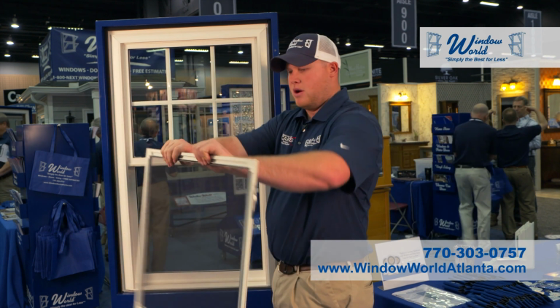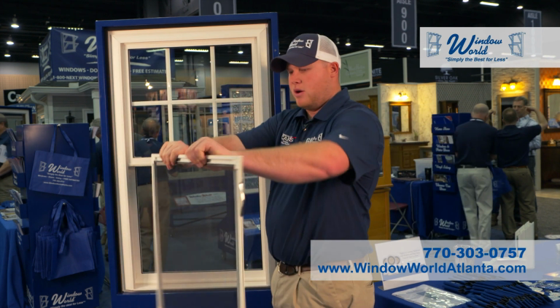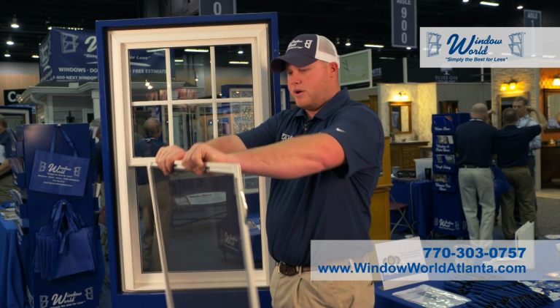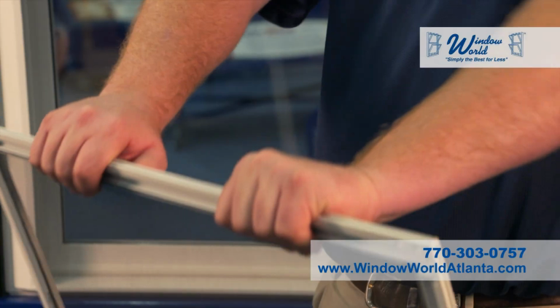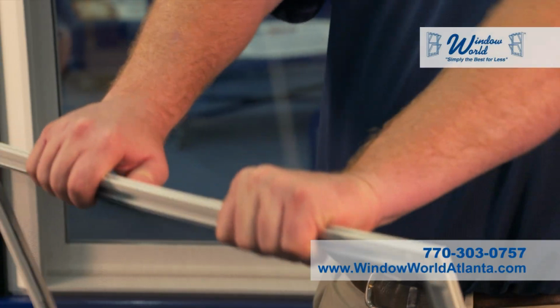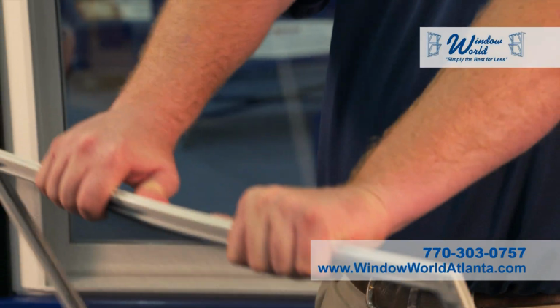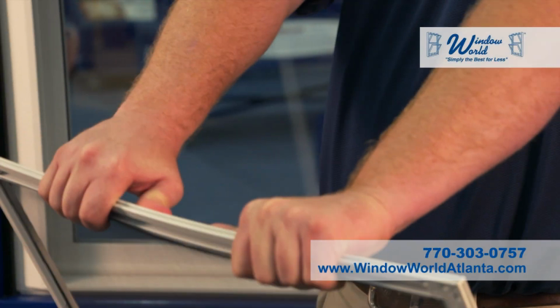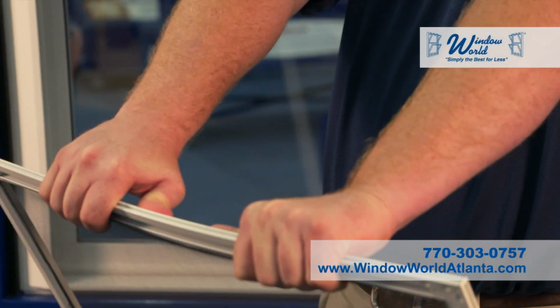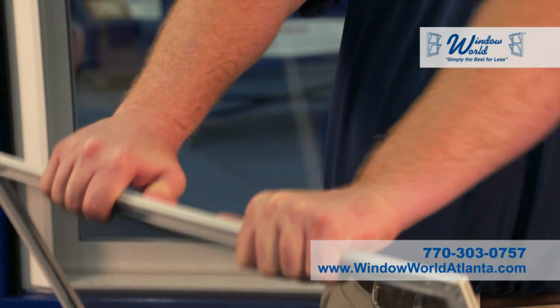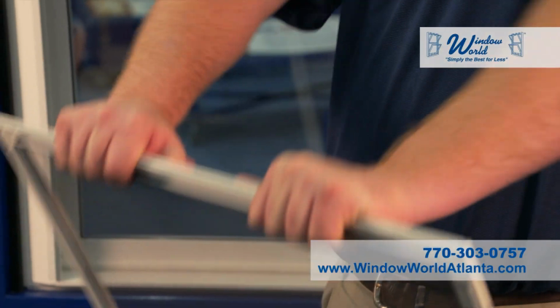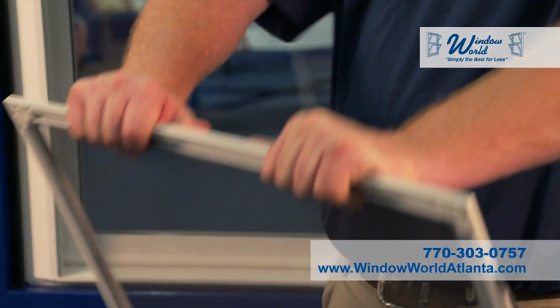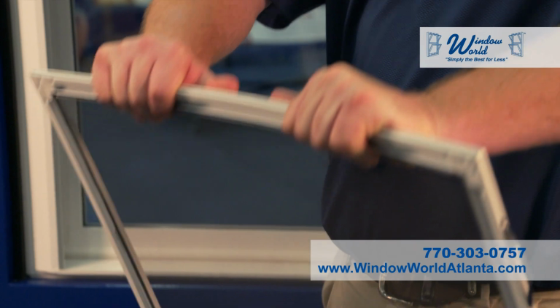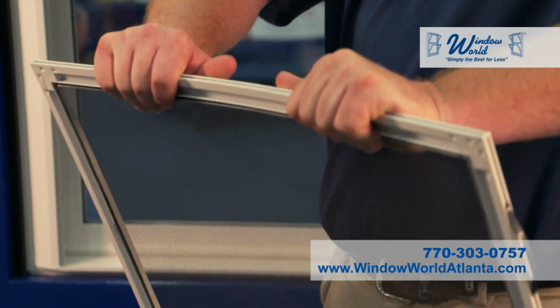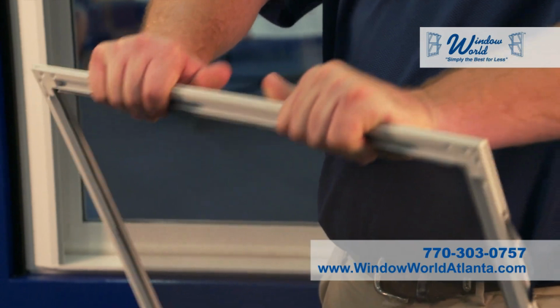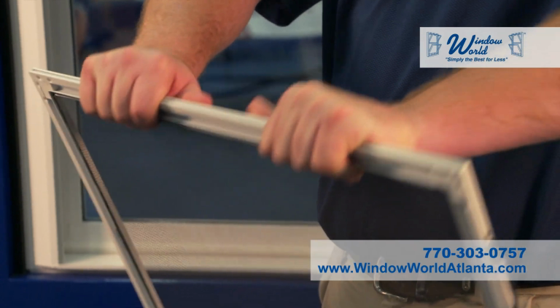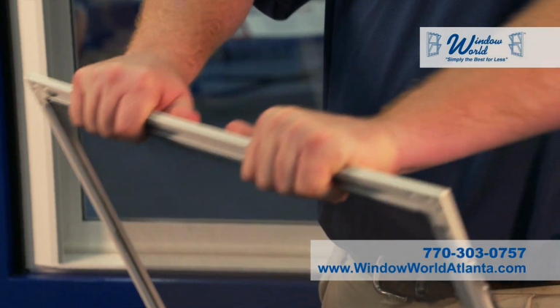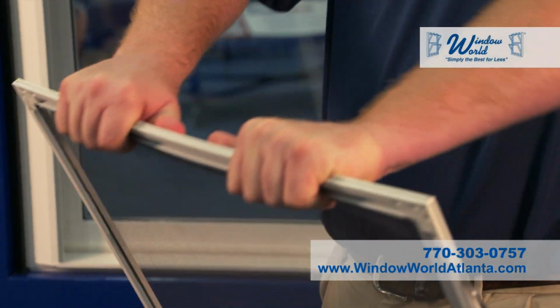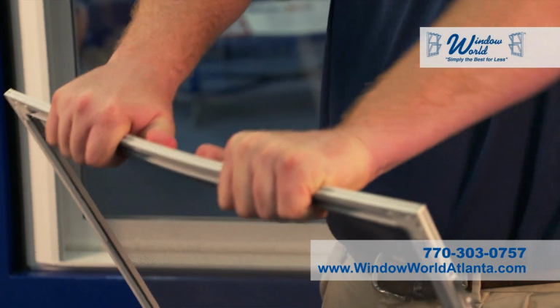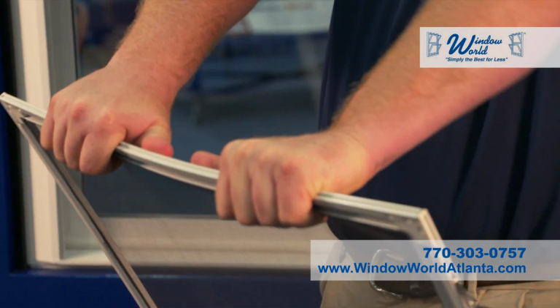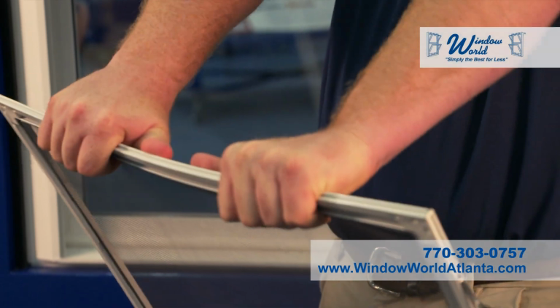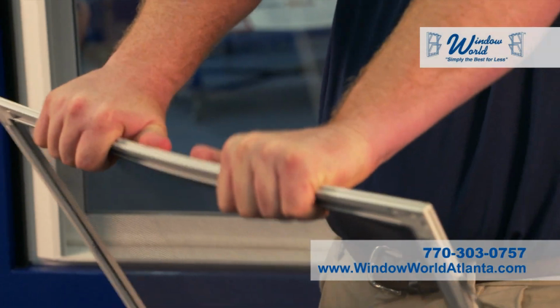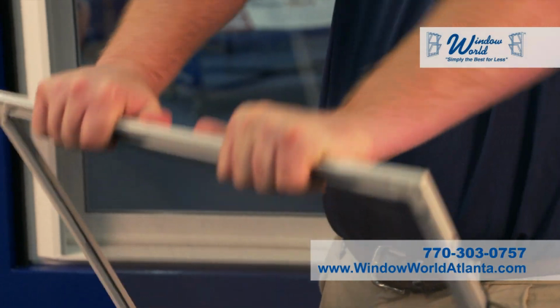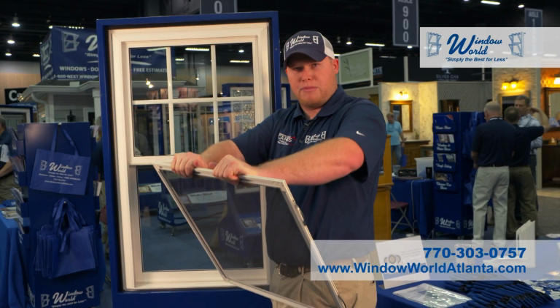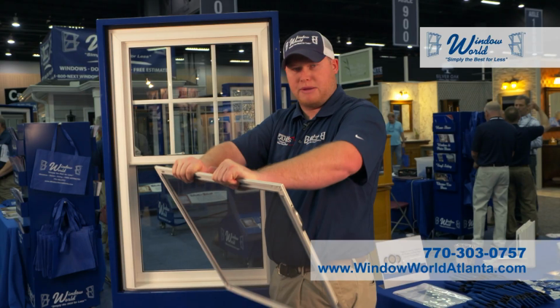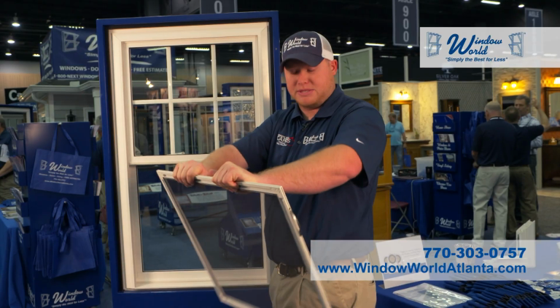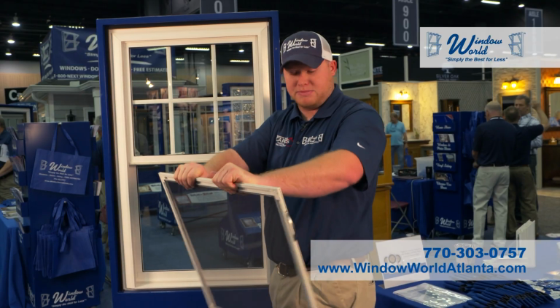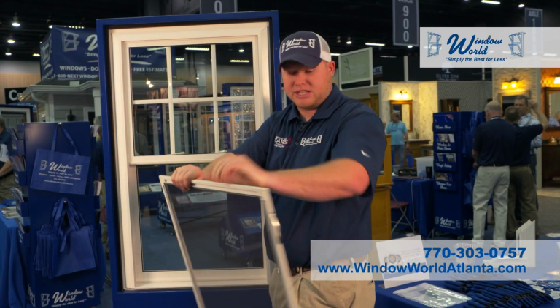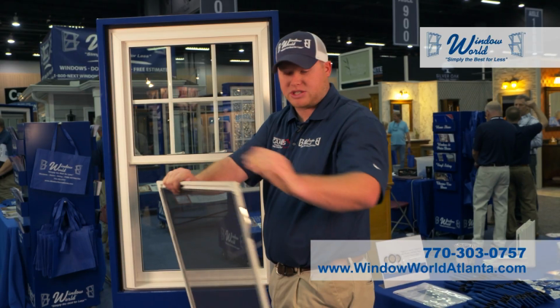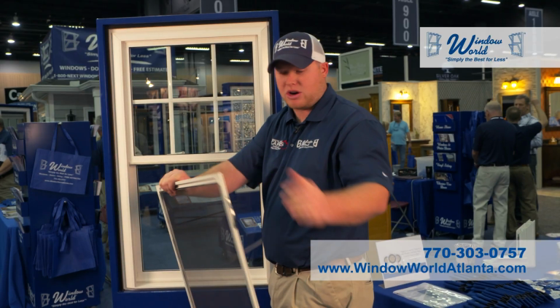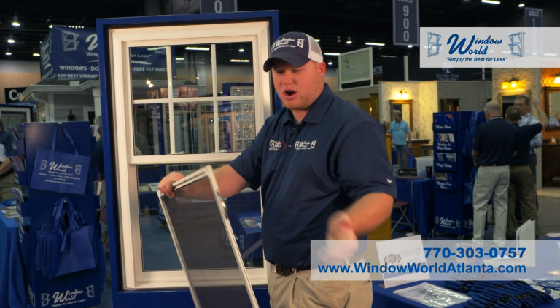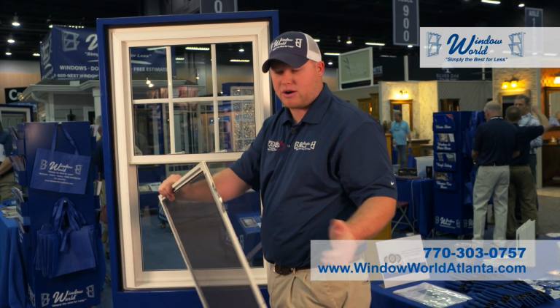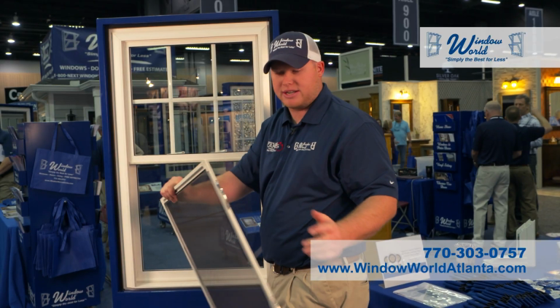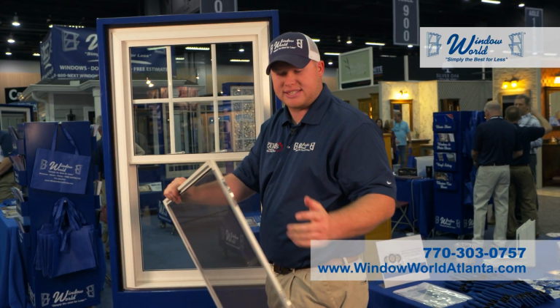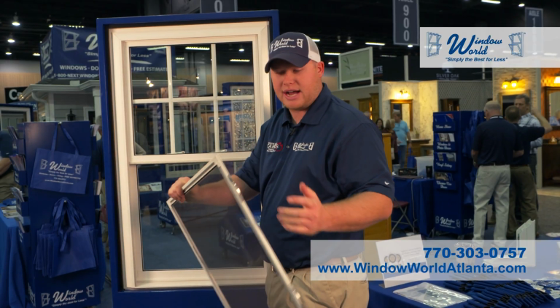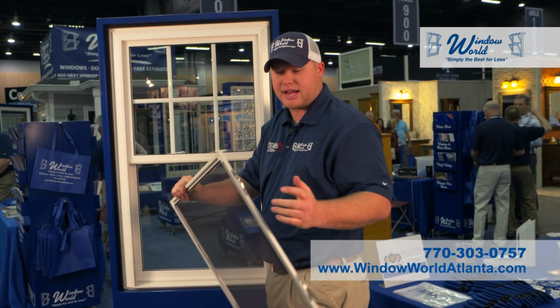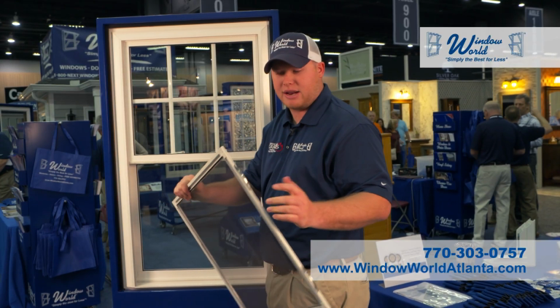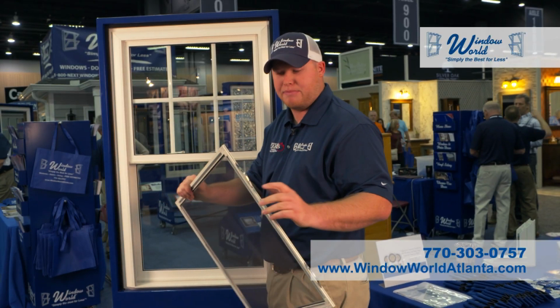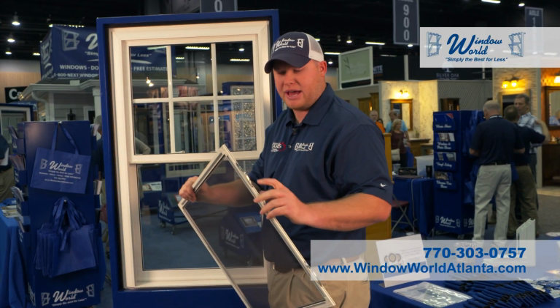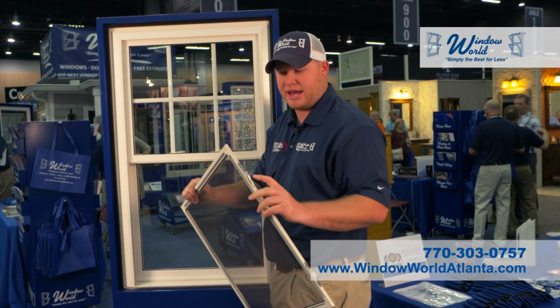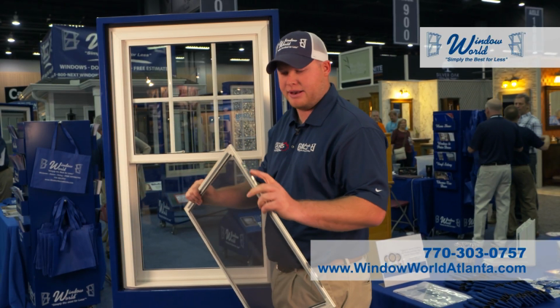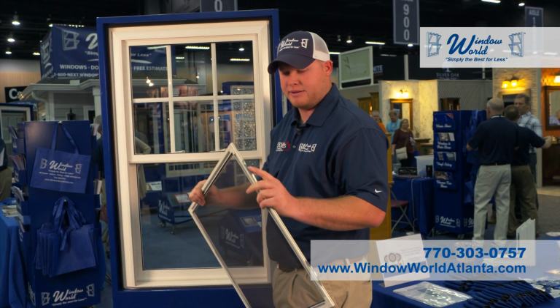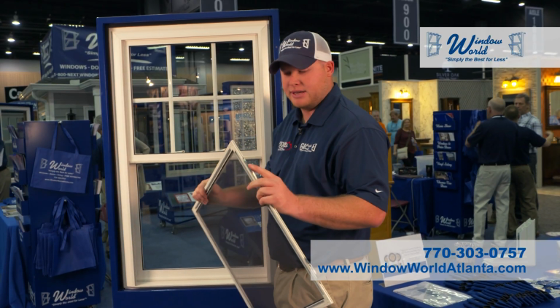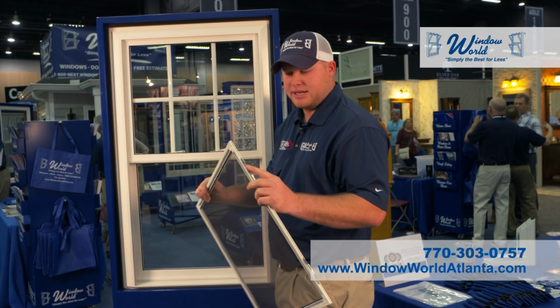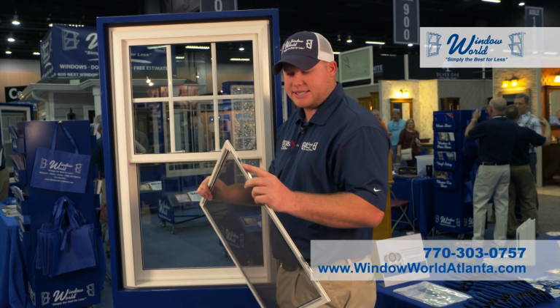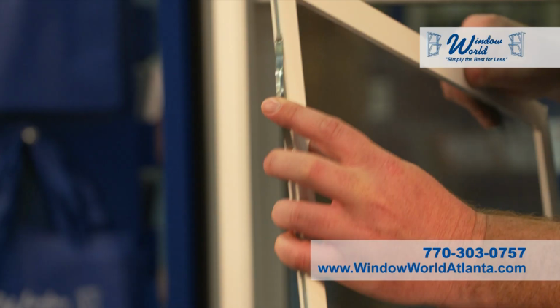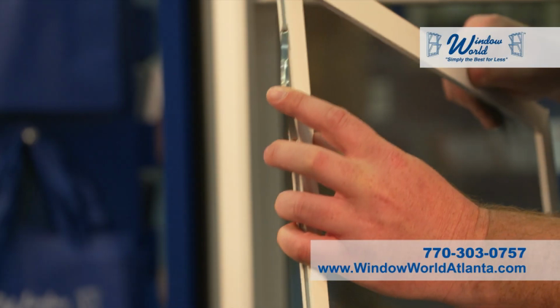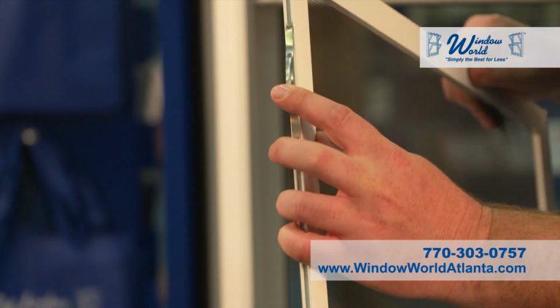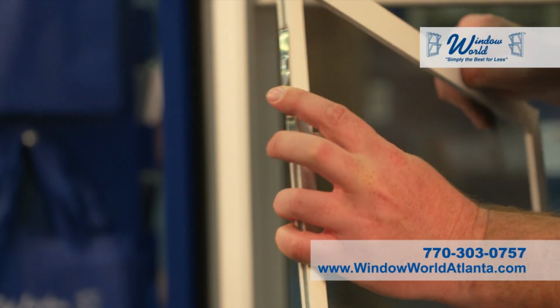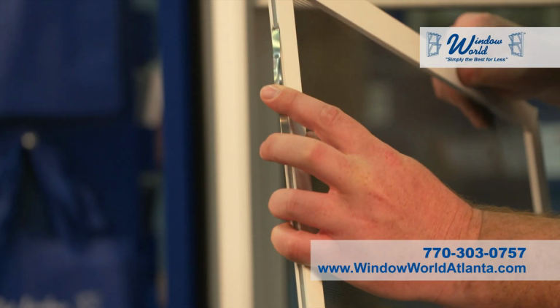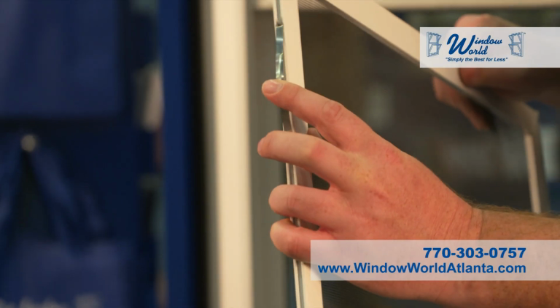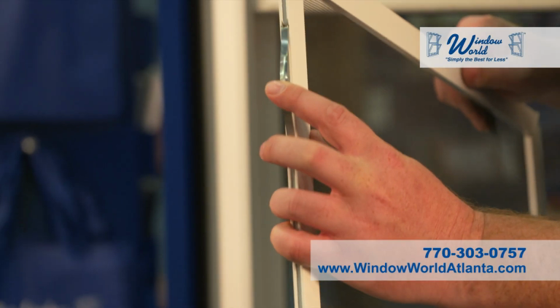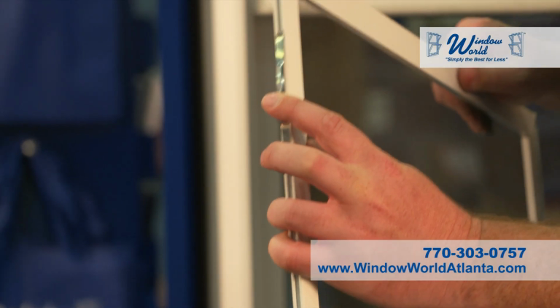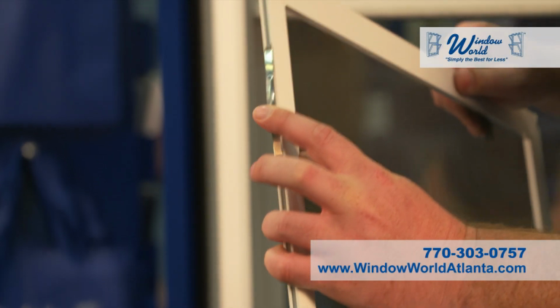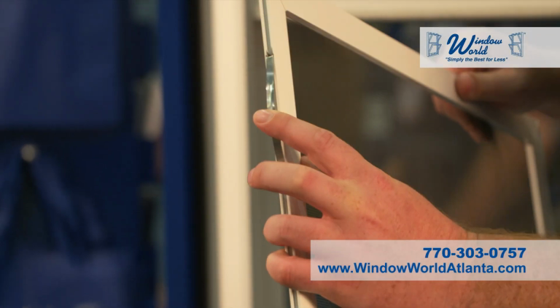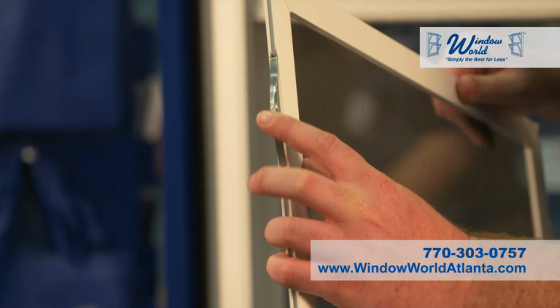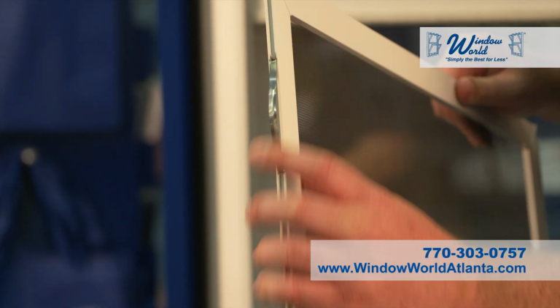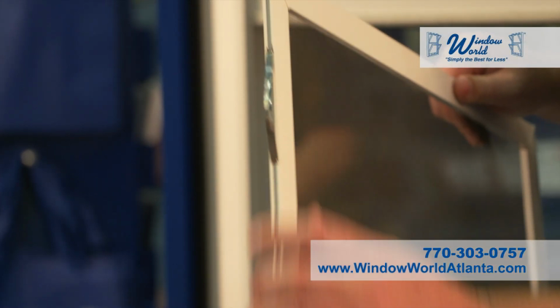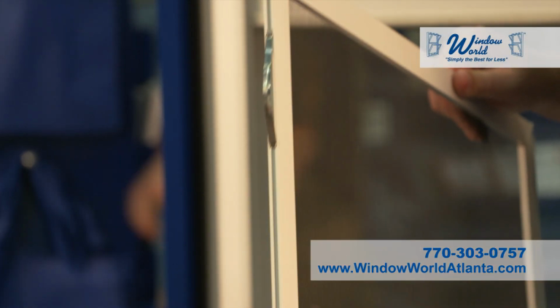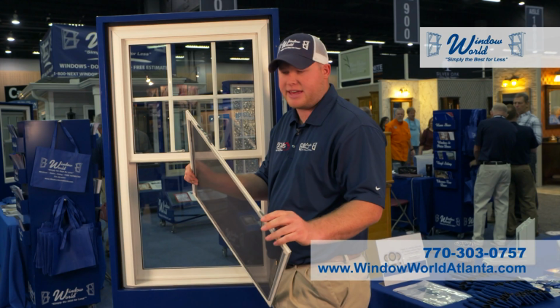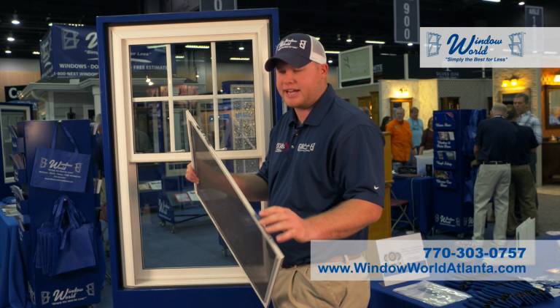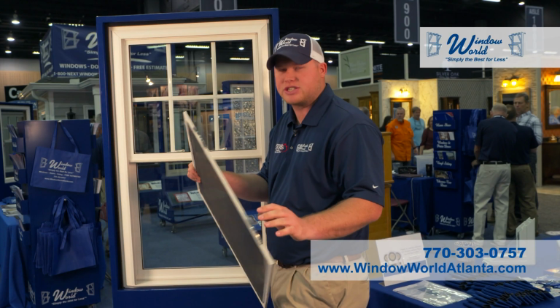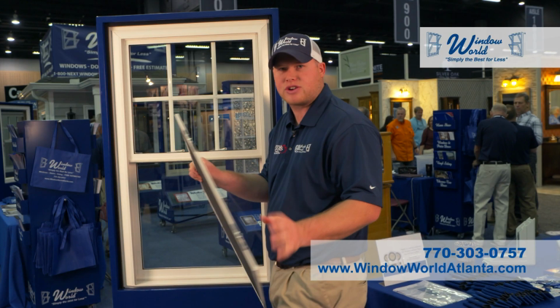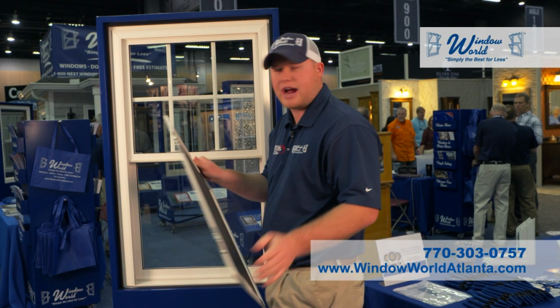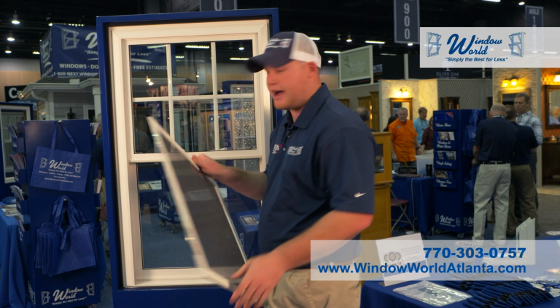There's extruded aluminum instead of rolled aluminum — it's much stronger, it's not going to bend. Stainless steel keepers keep everything in track.